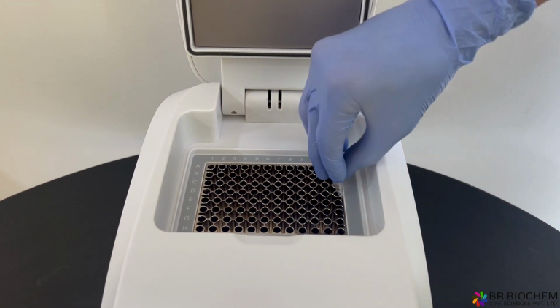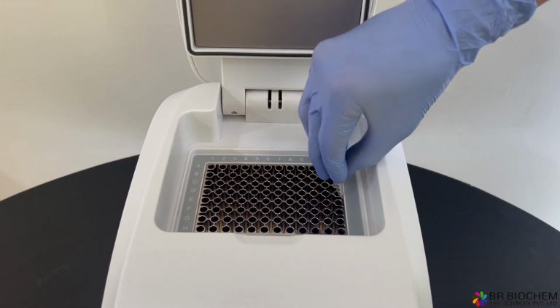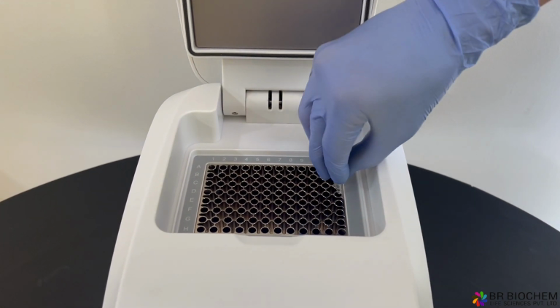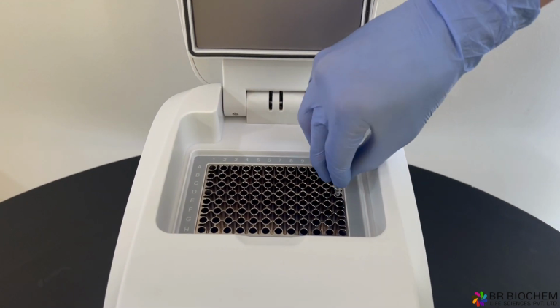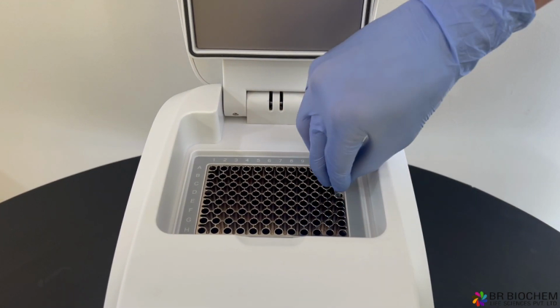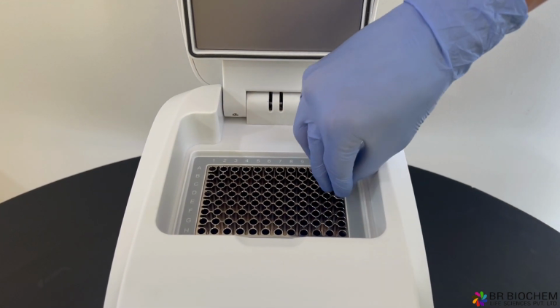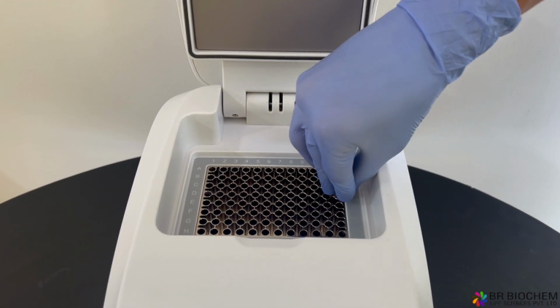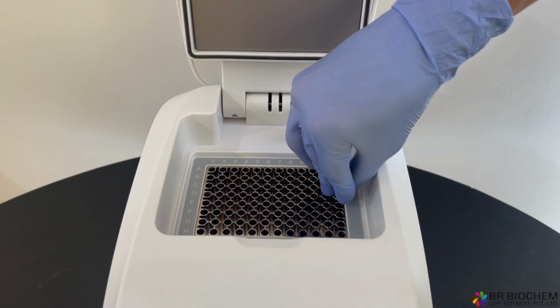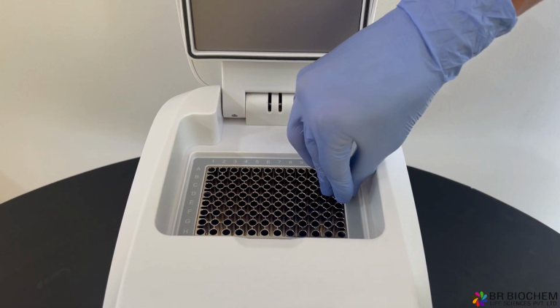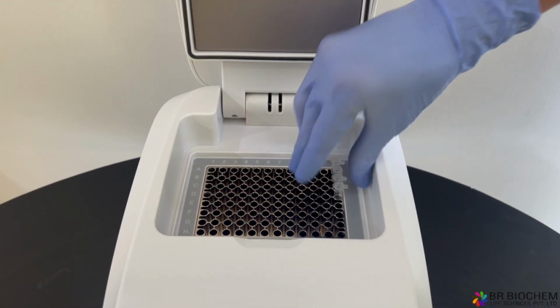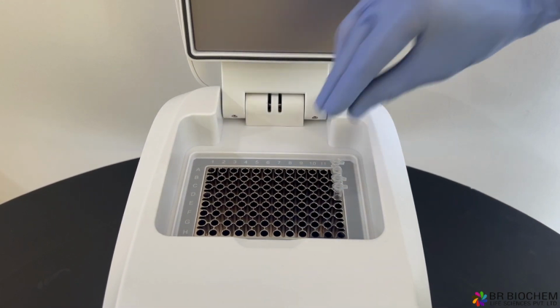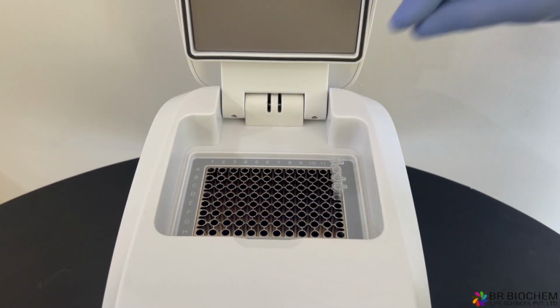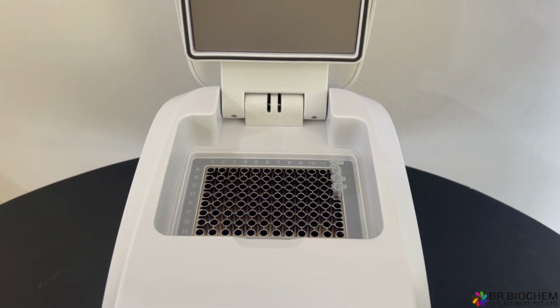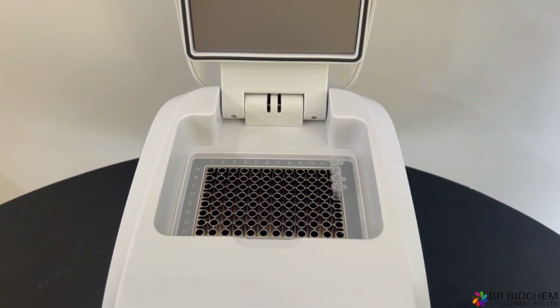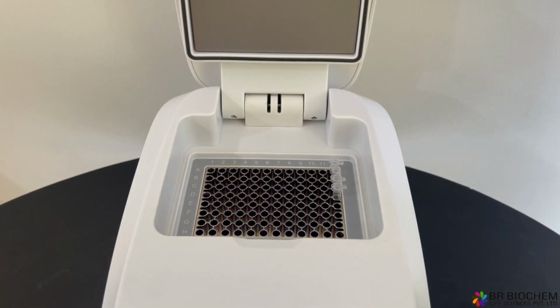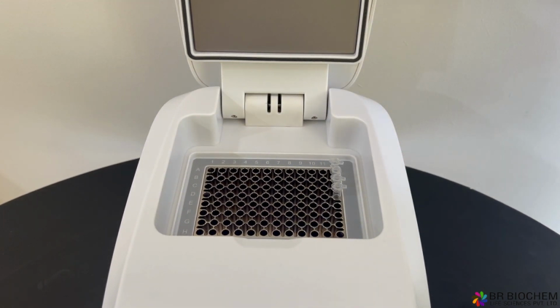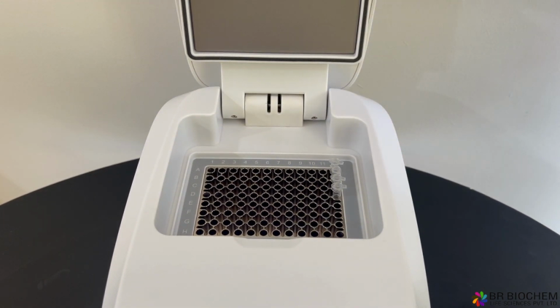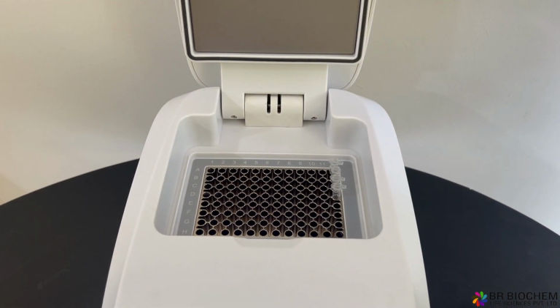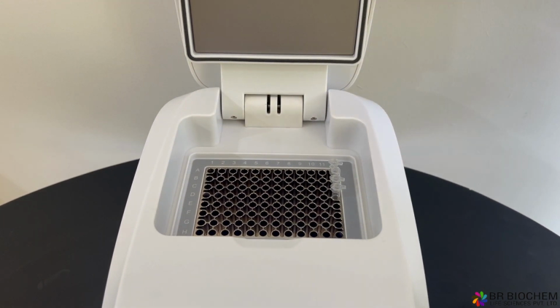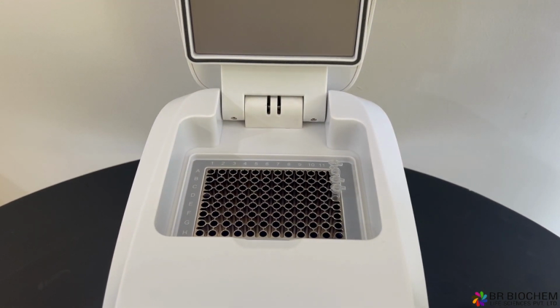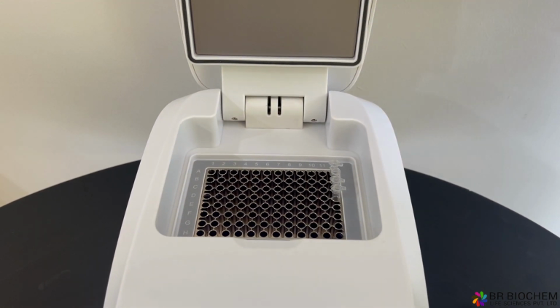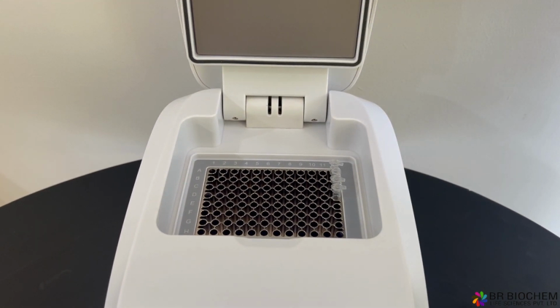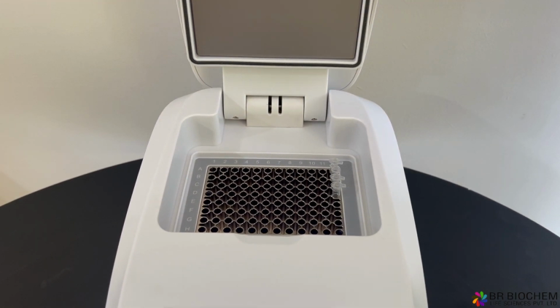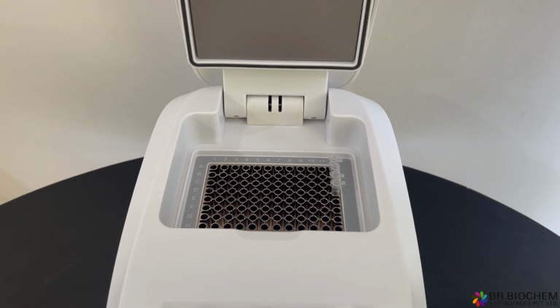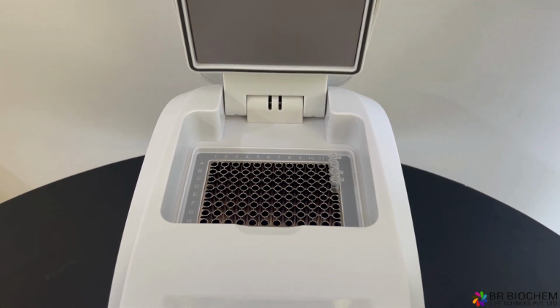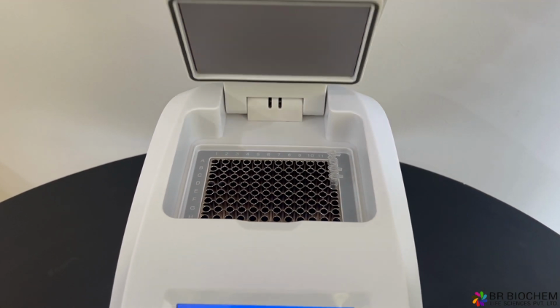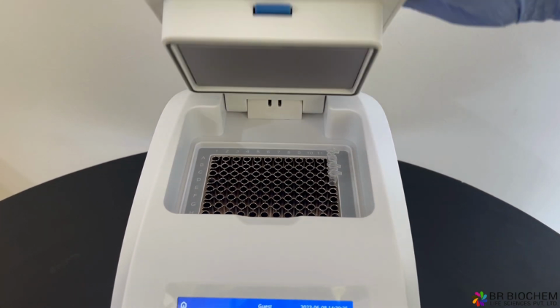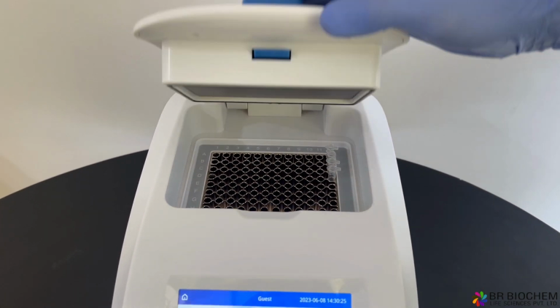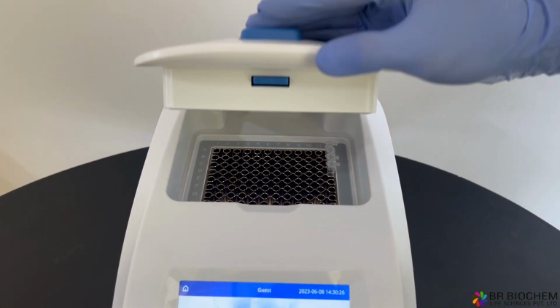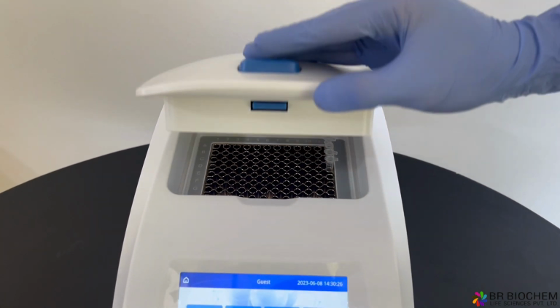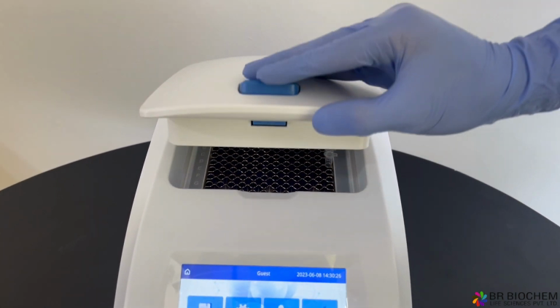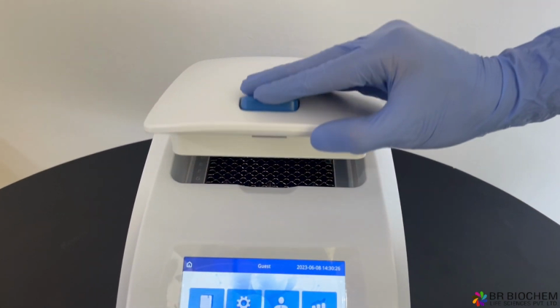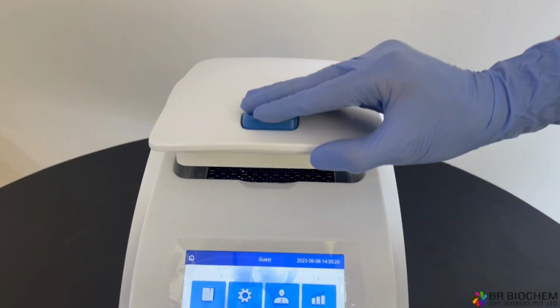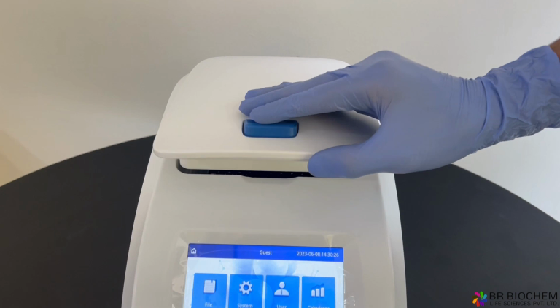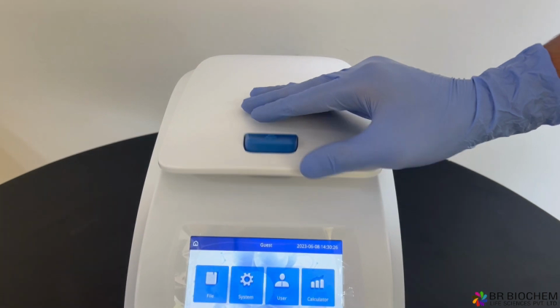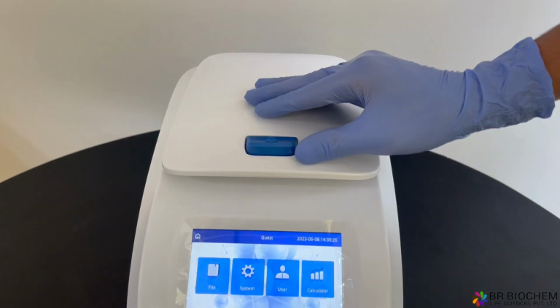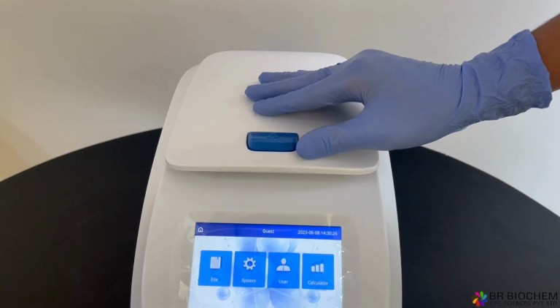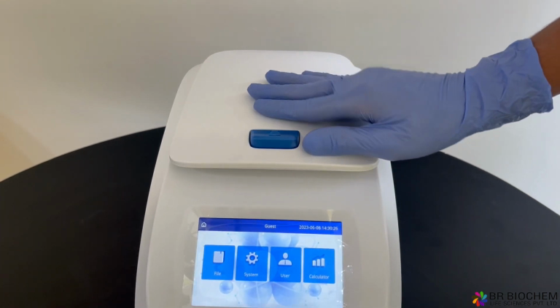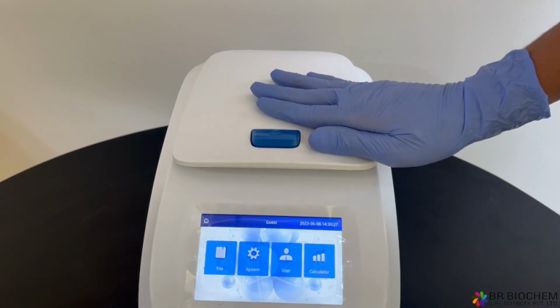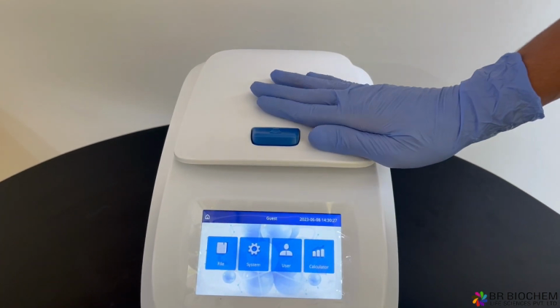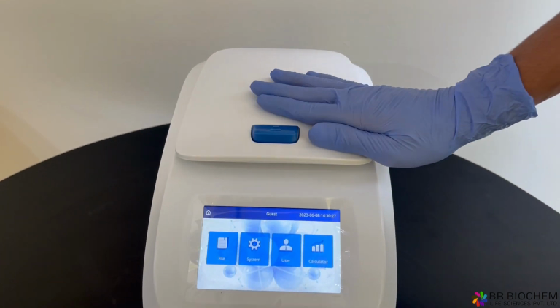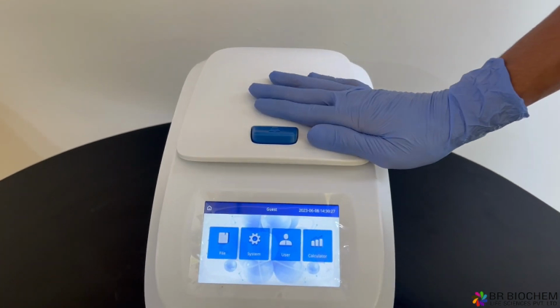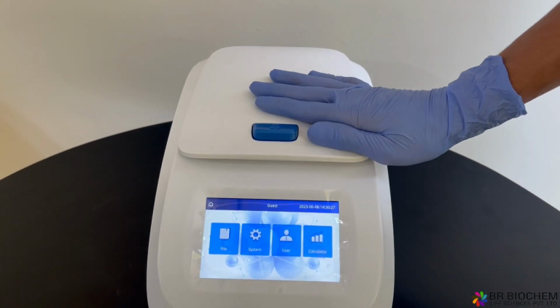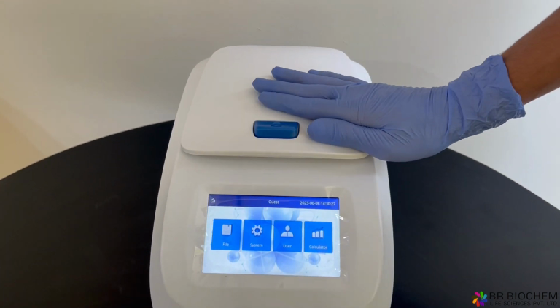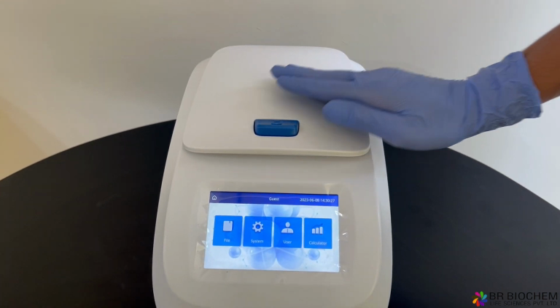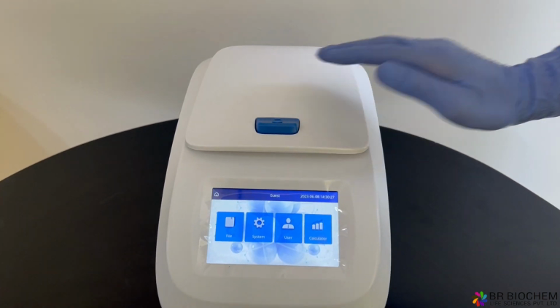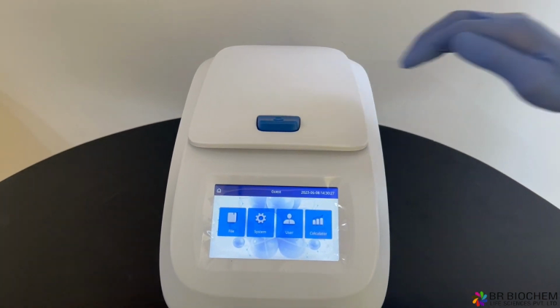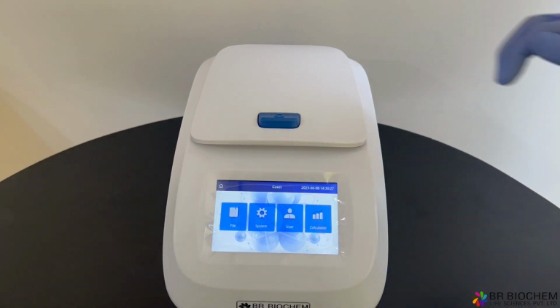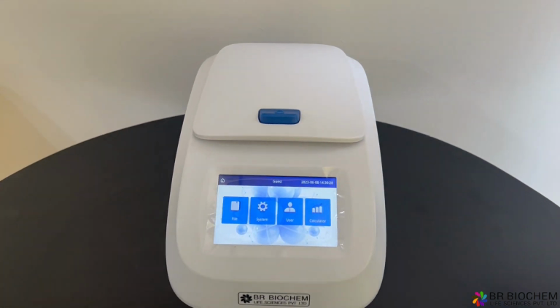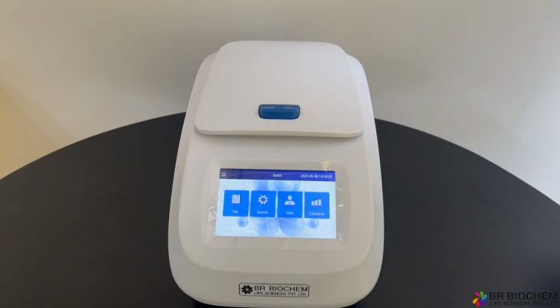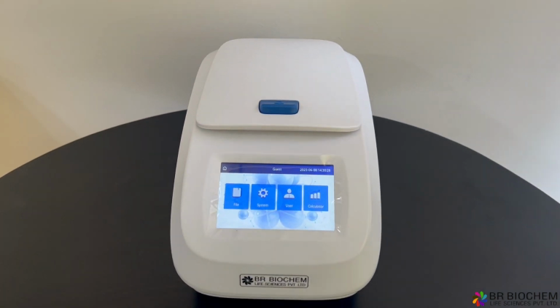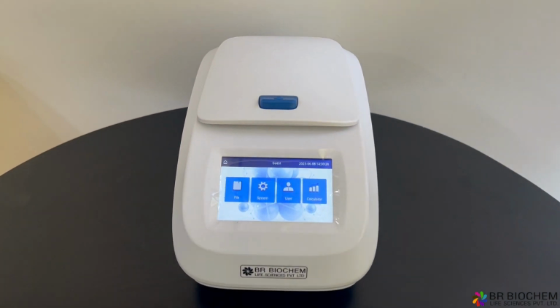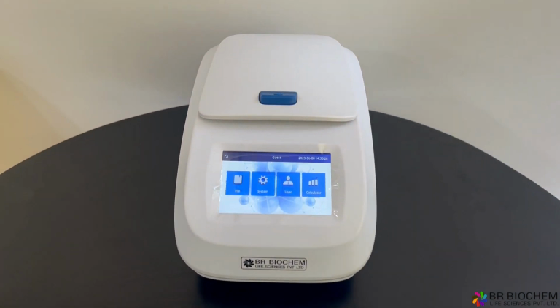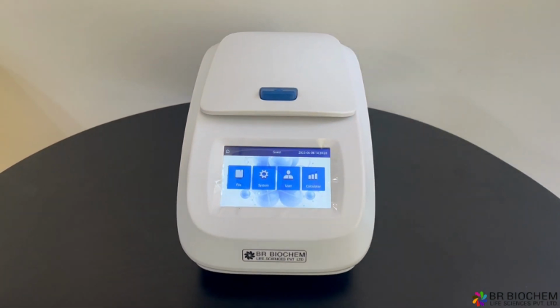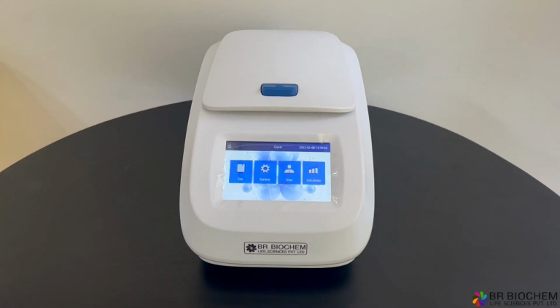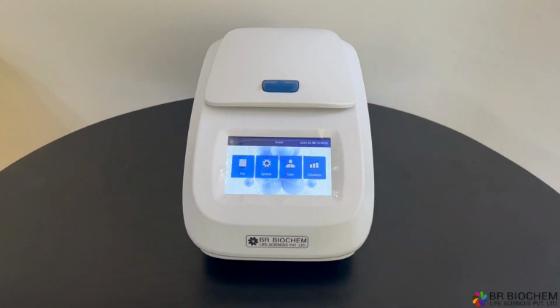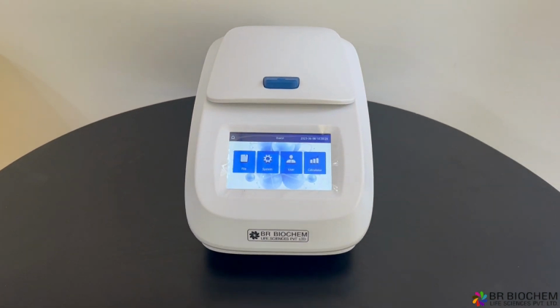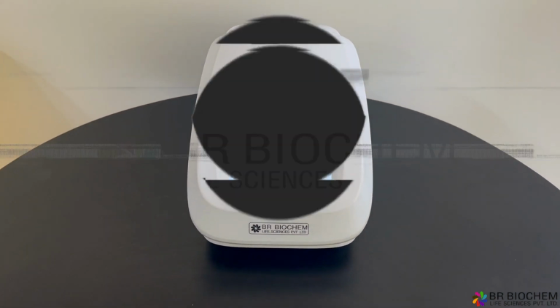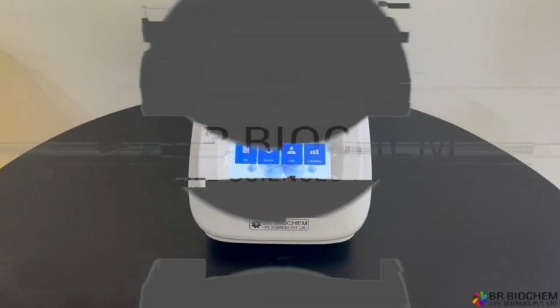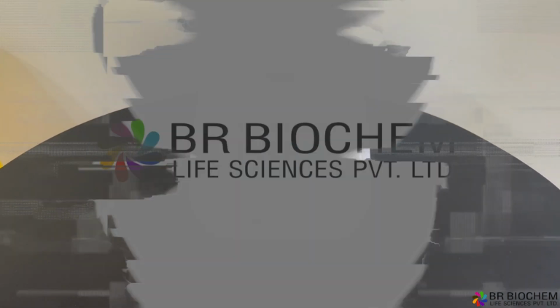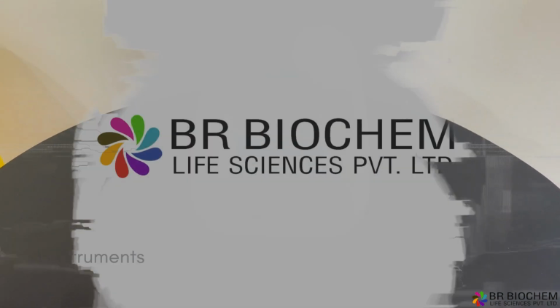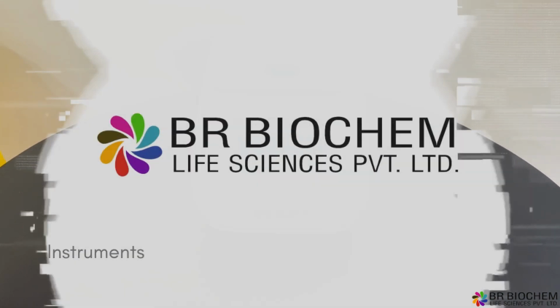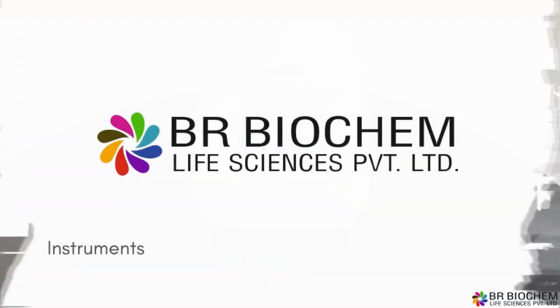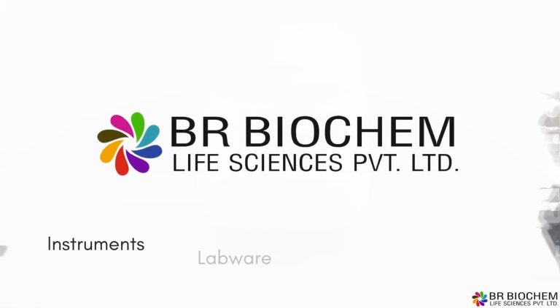Upgrade your lab with the BRPCR100T gradient PCR for unparalleled precision and efficiency.